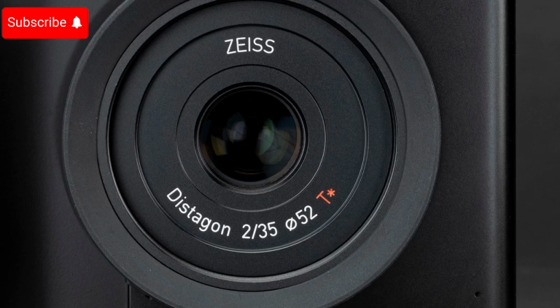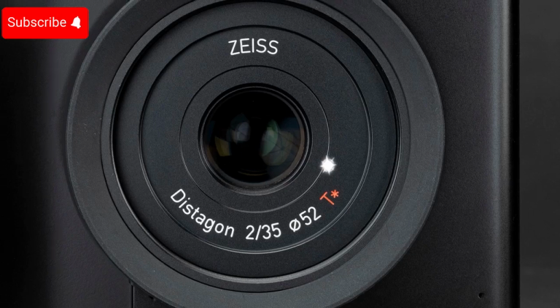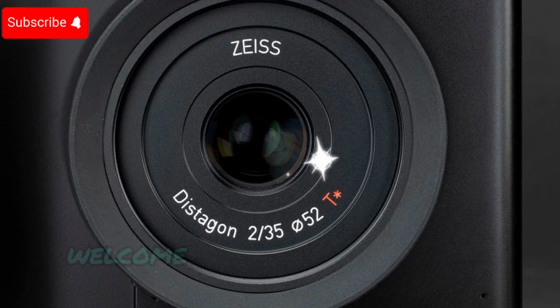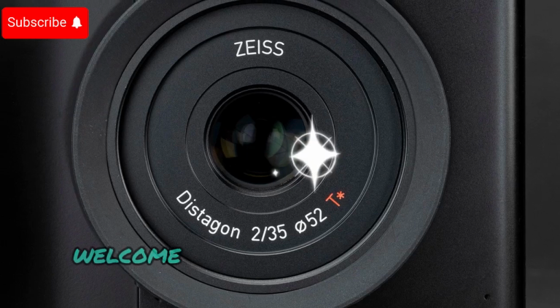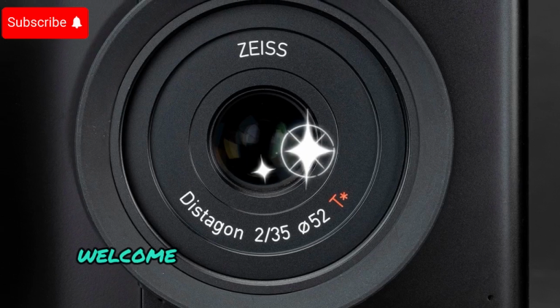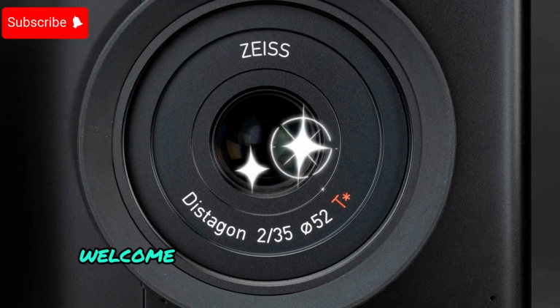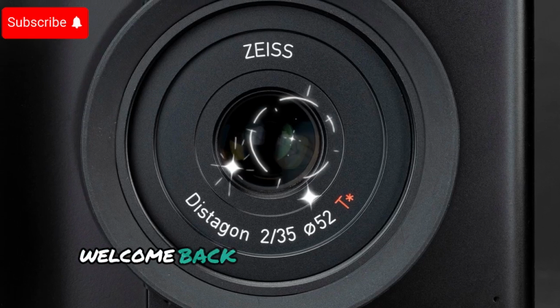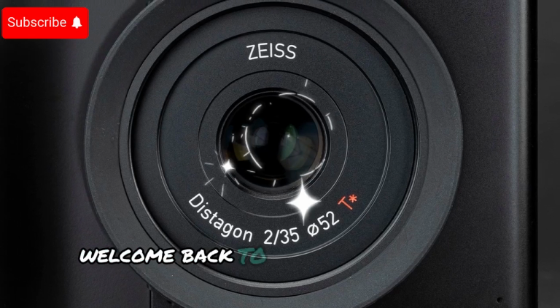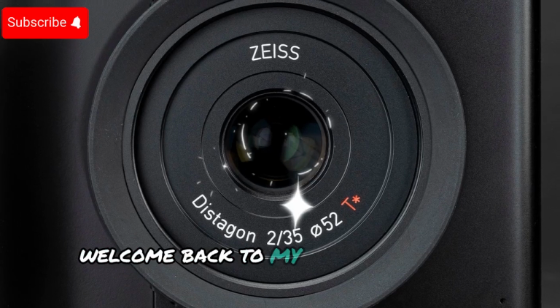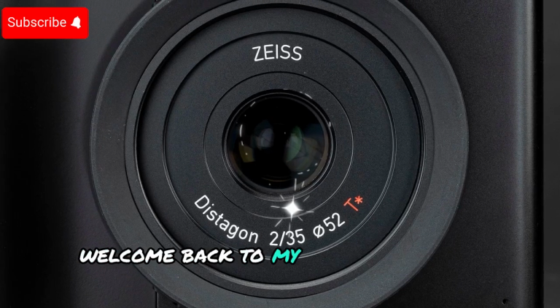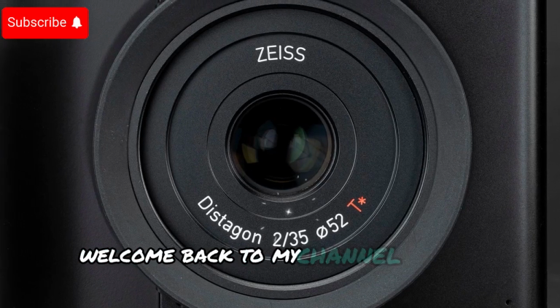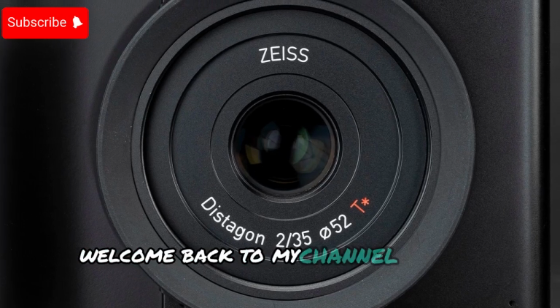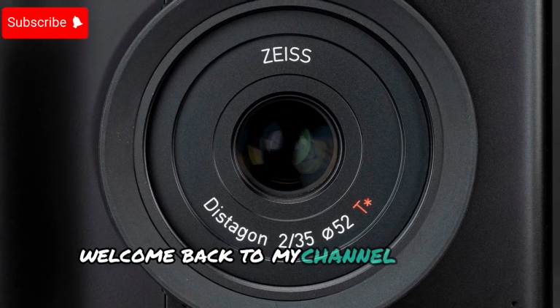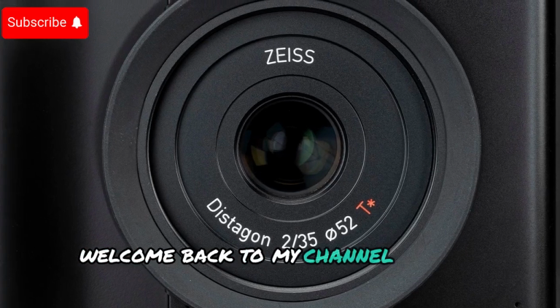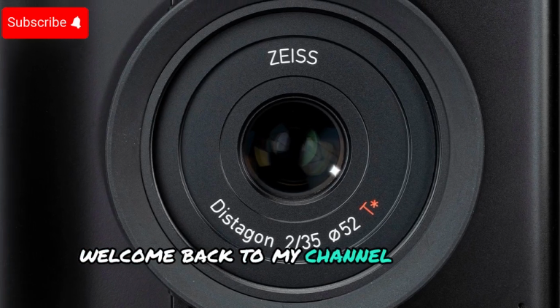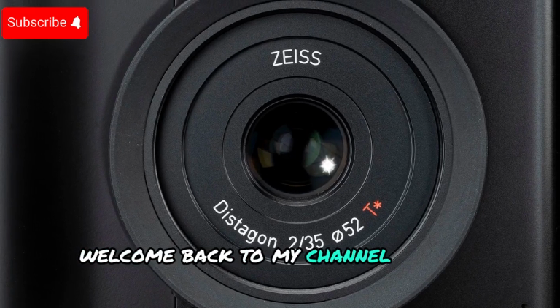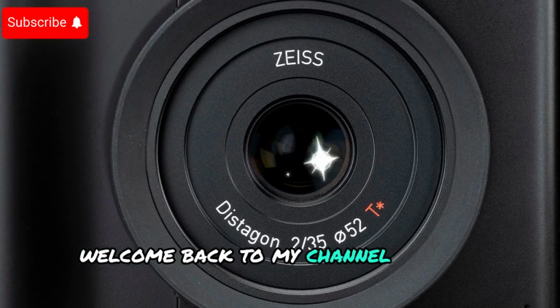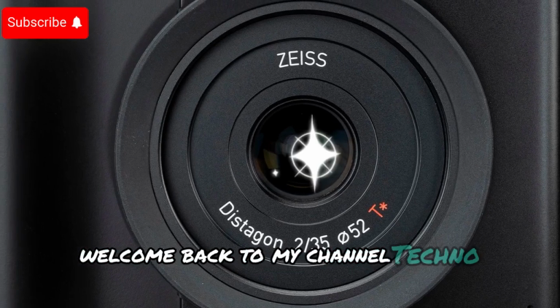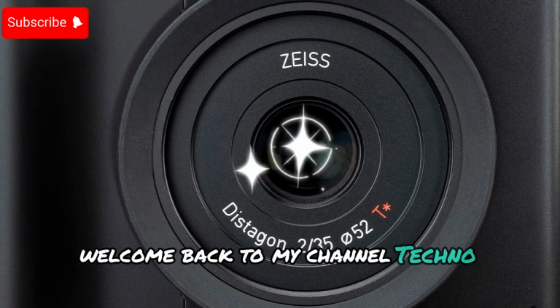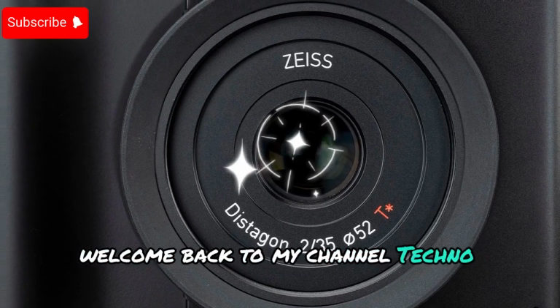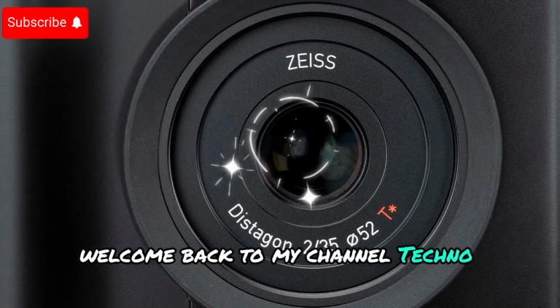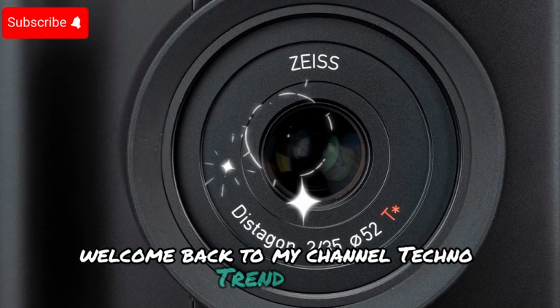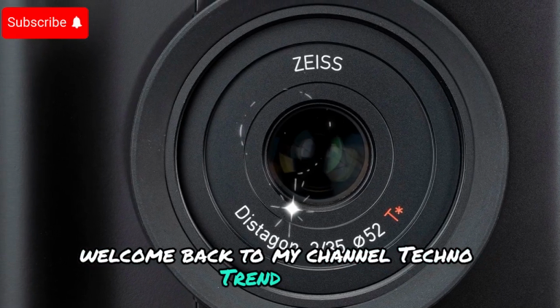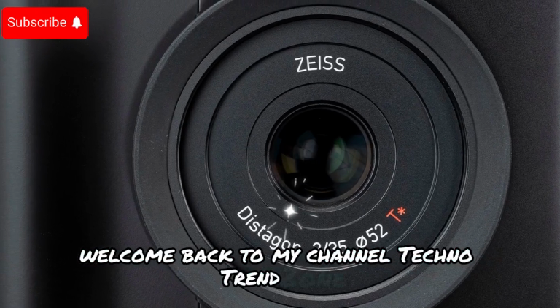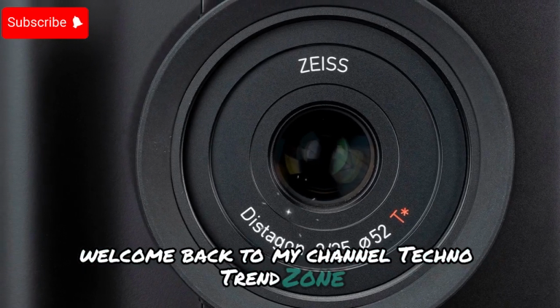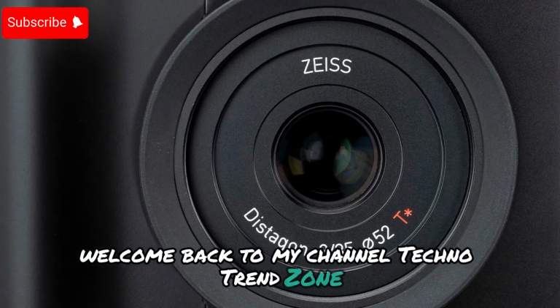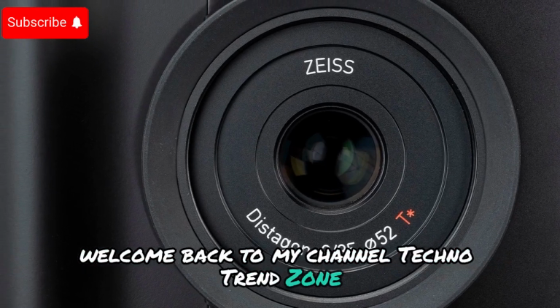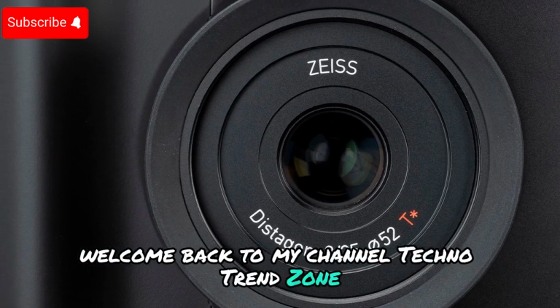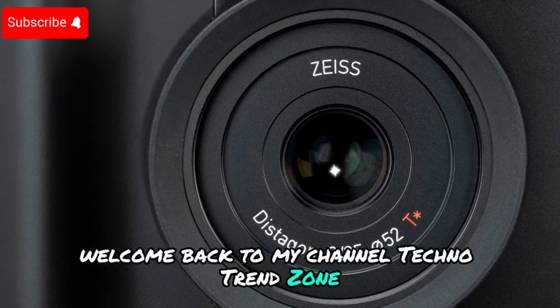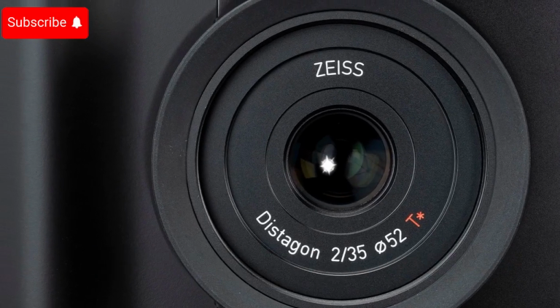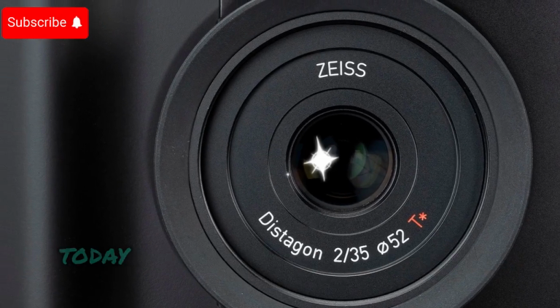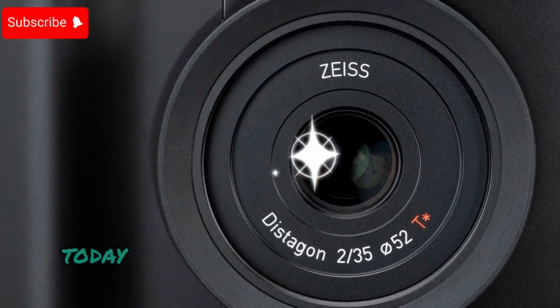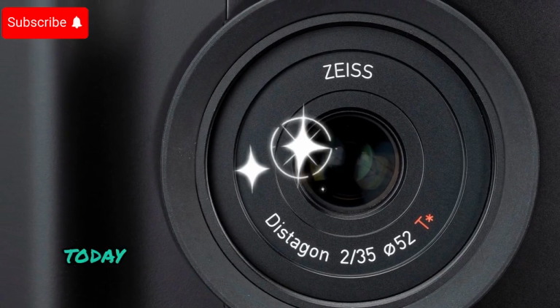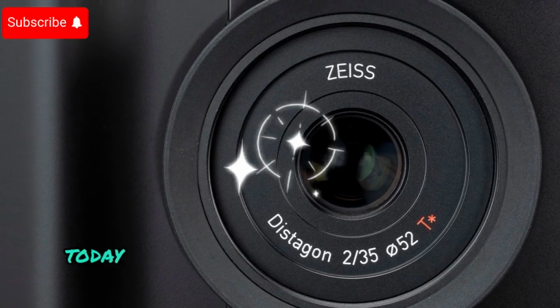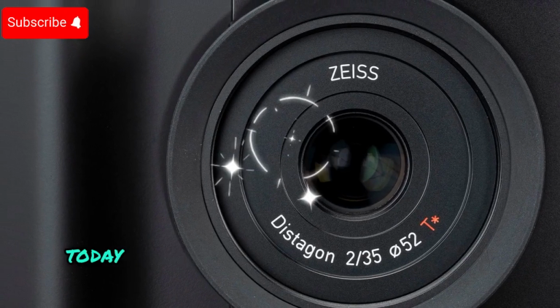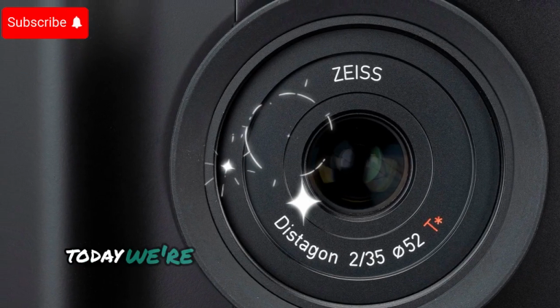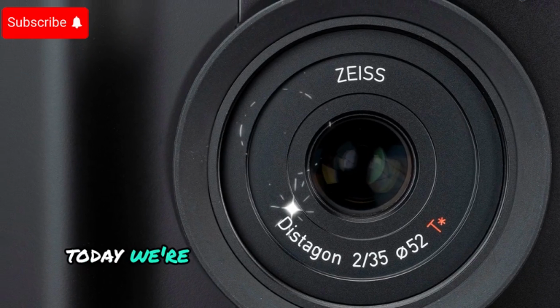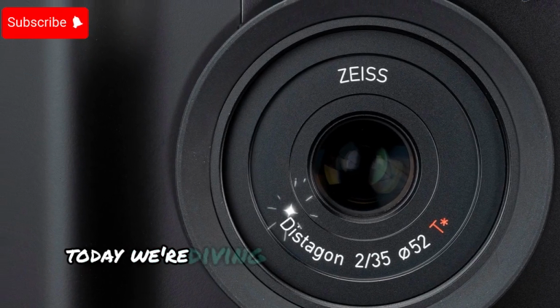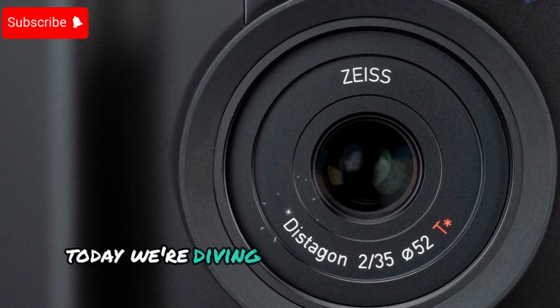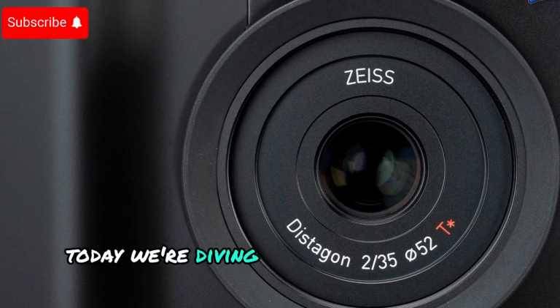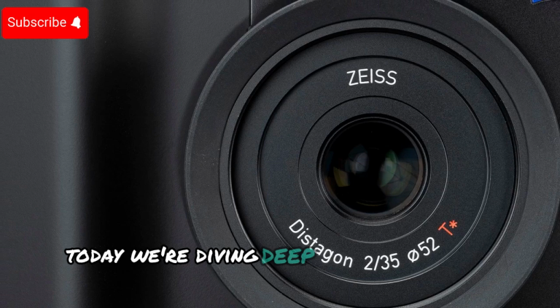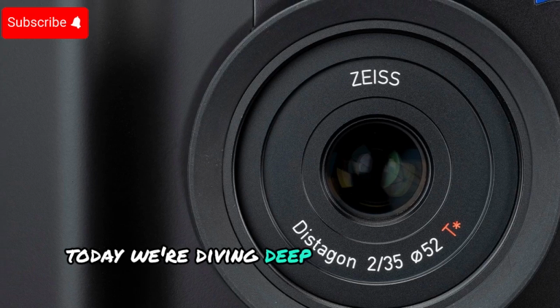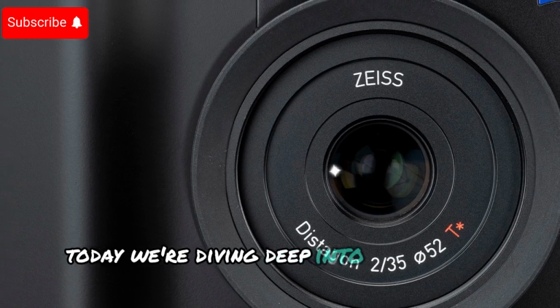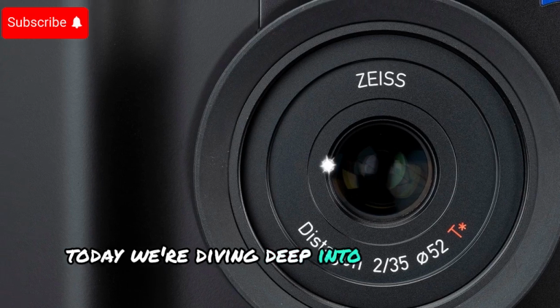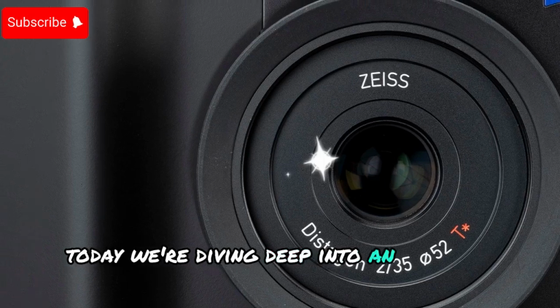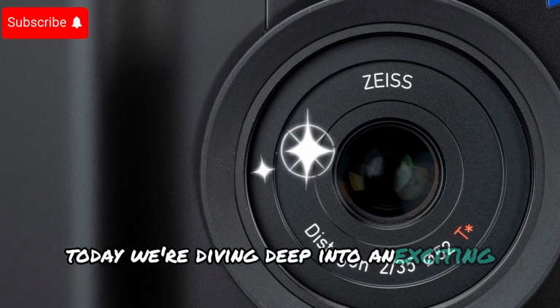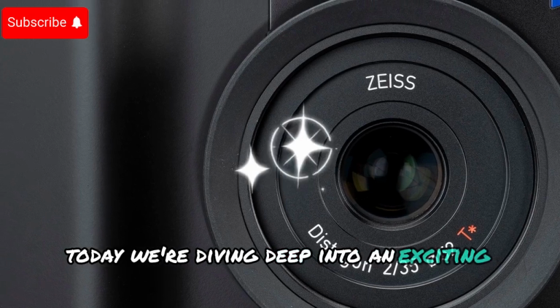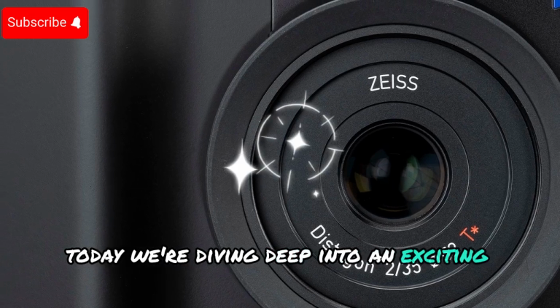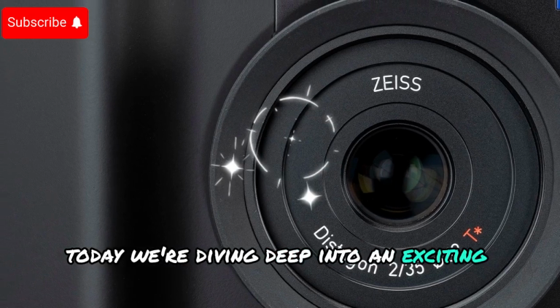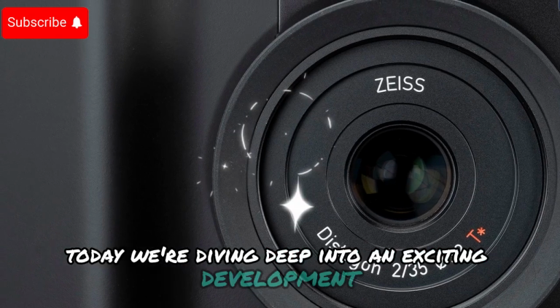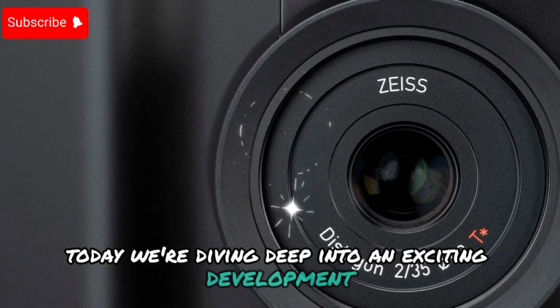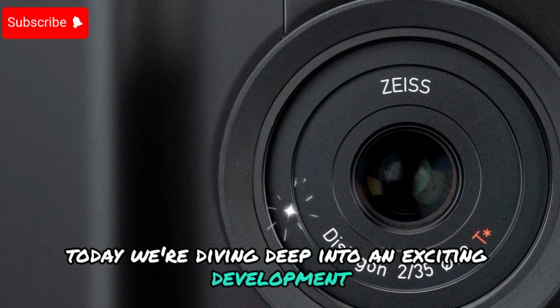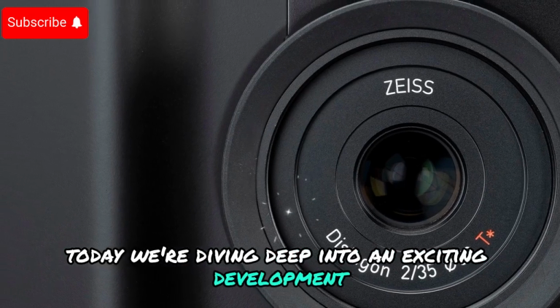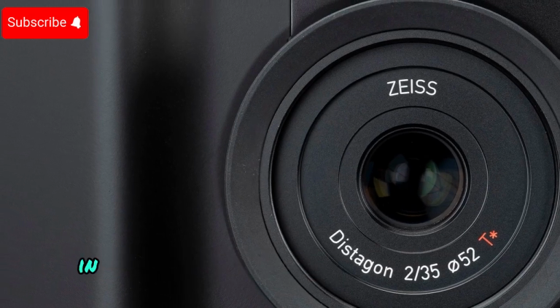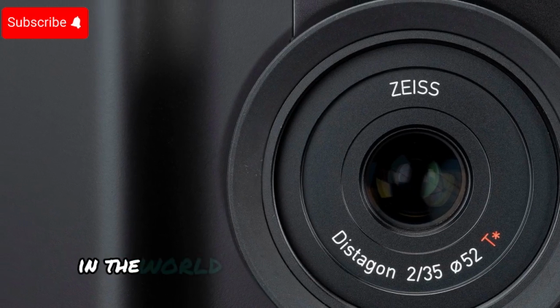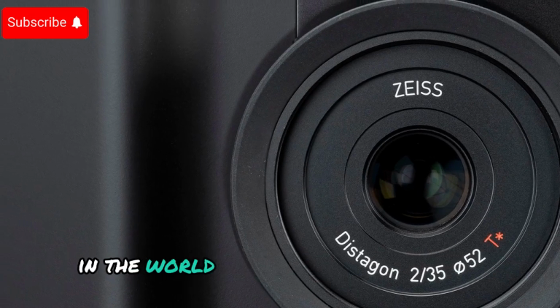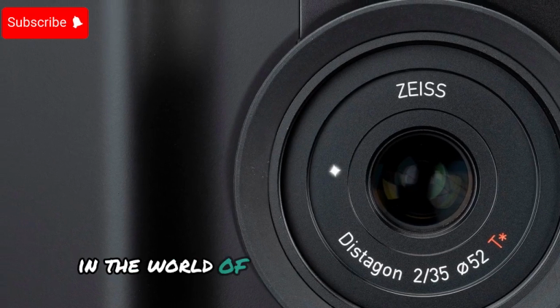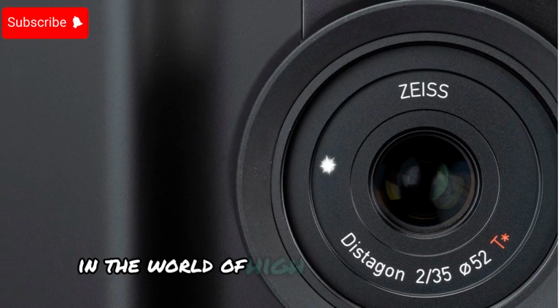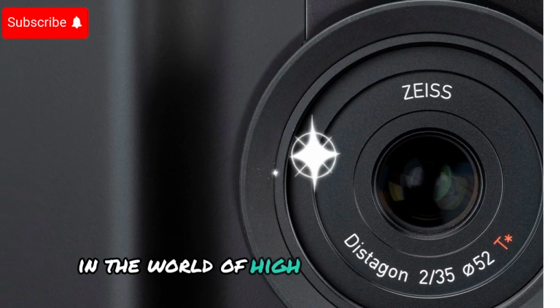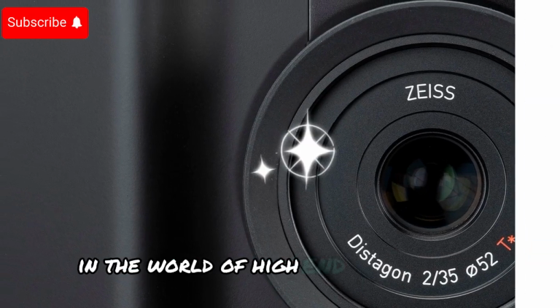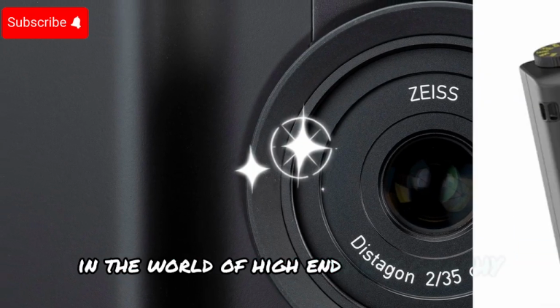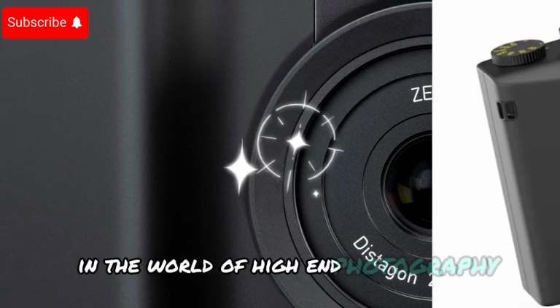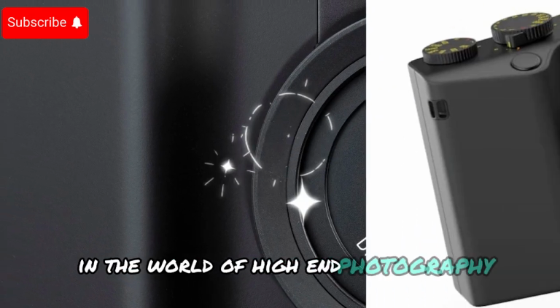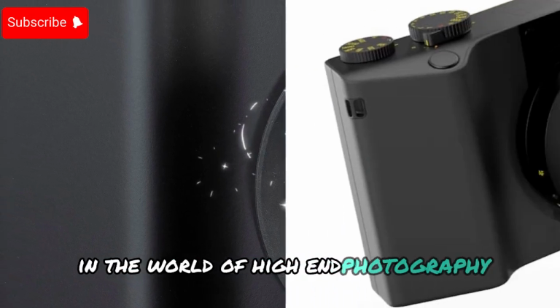Welcome back to my channel, Techno Trend Zone. Today, we're diving deep into an exciting development in the world of high-end photography.